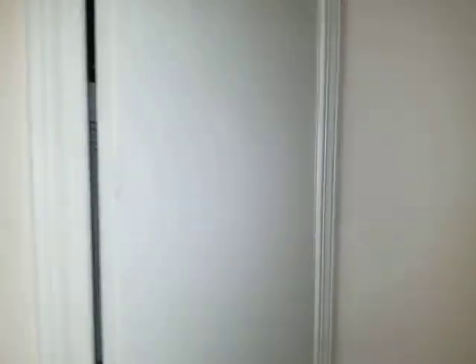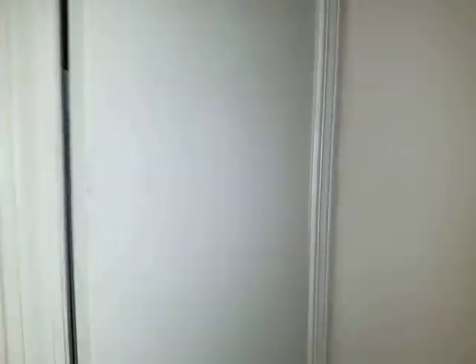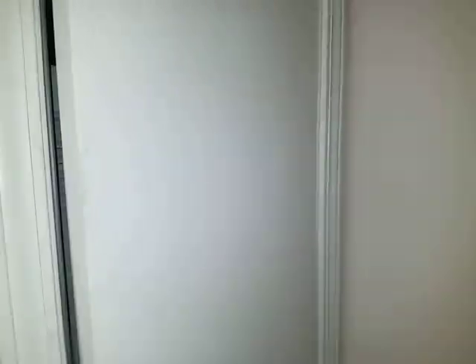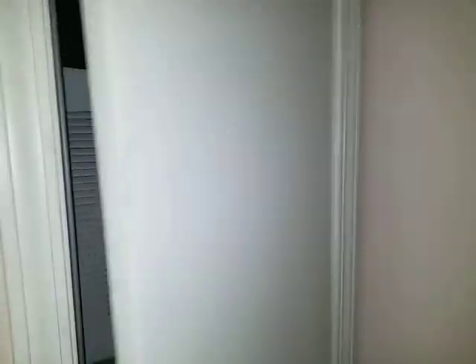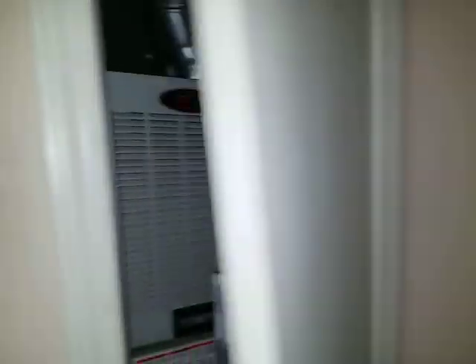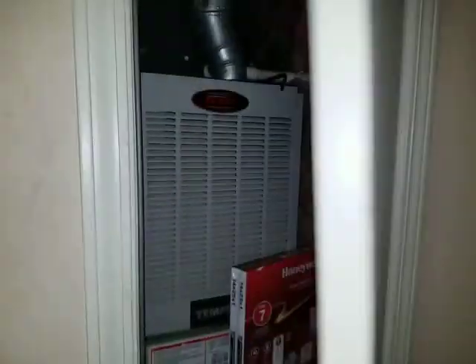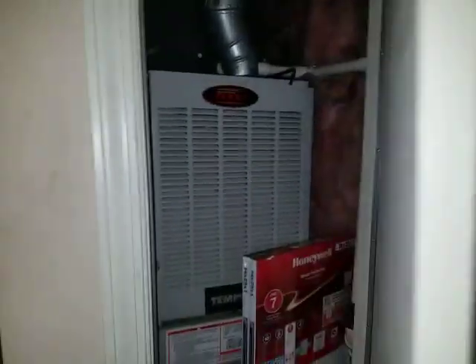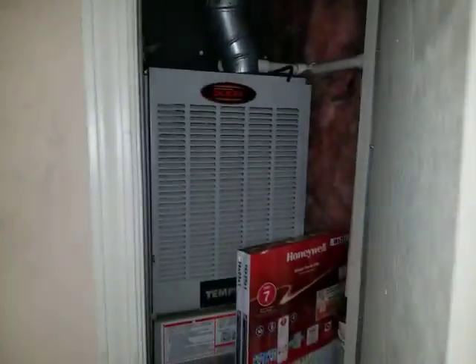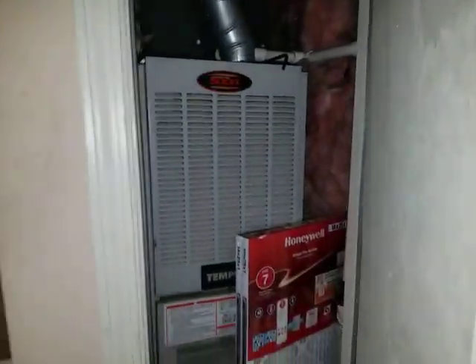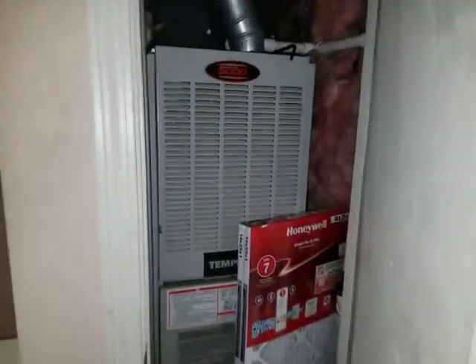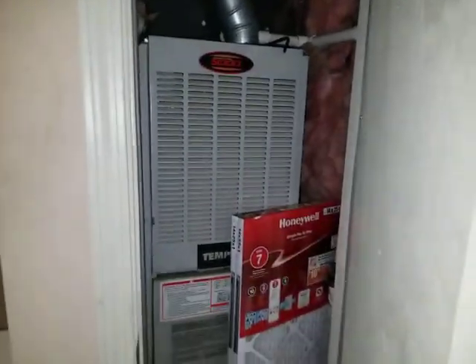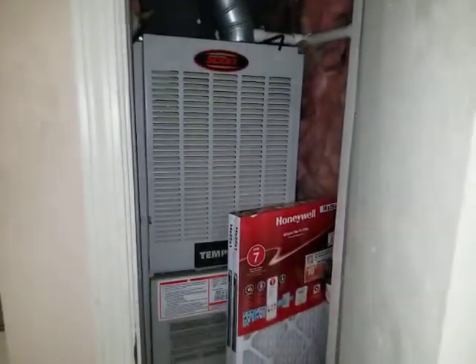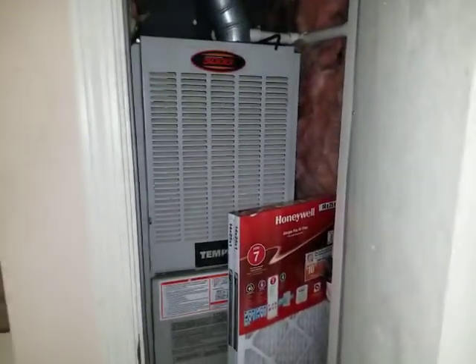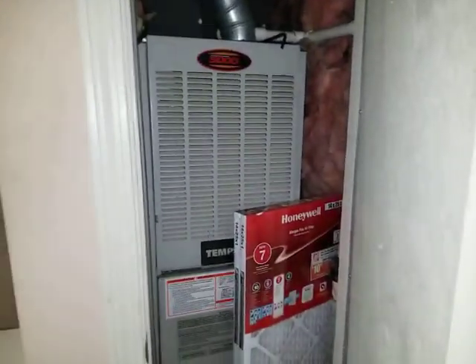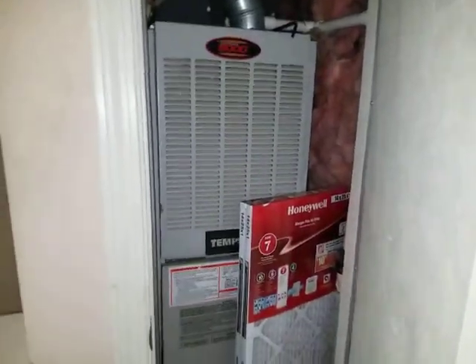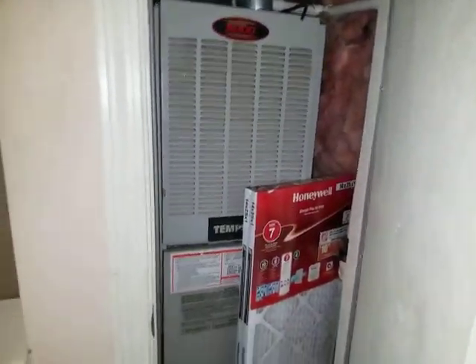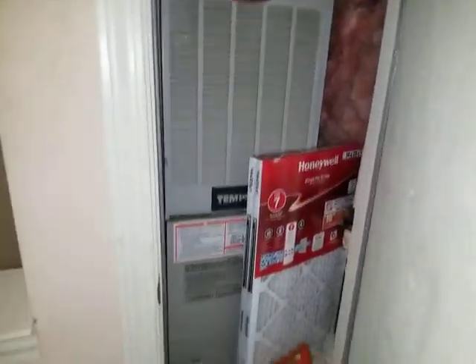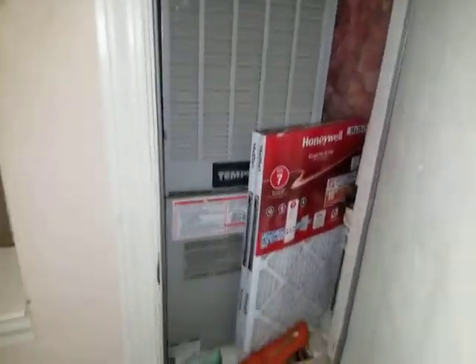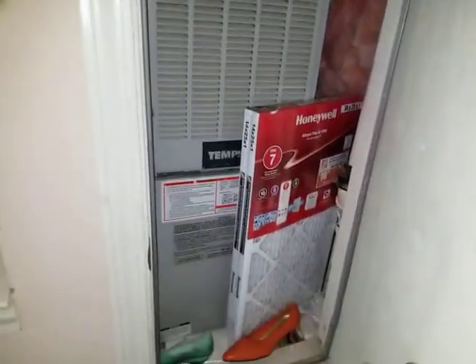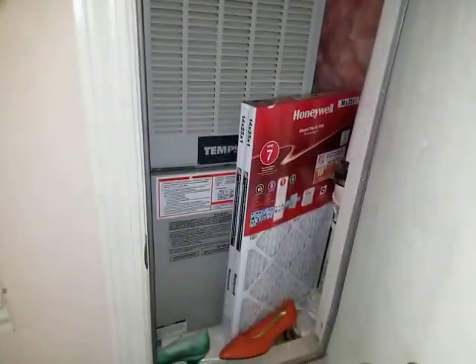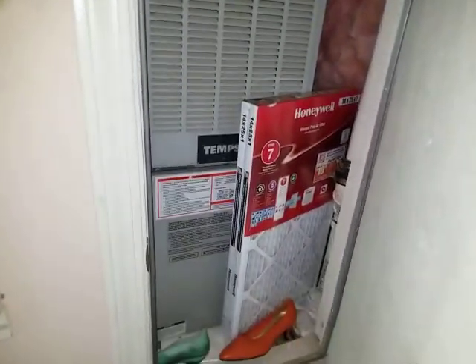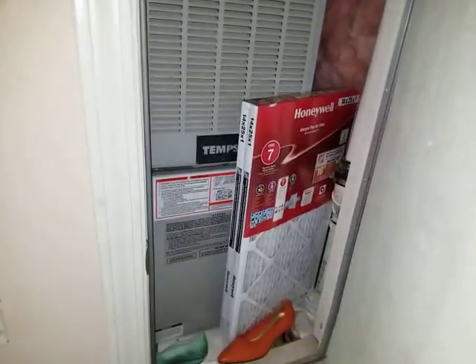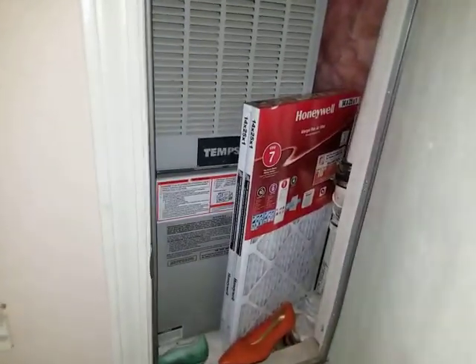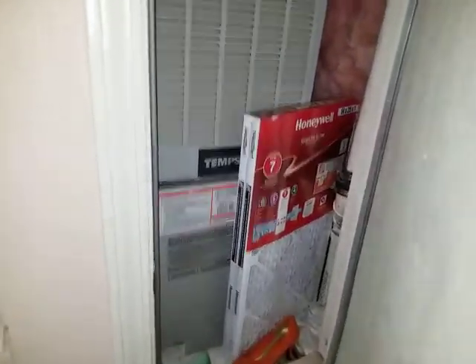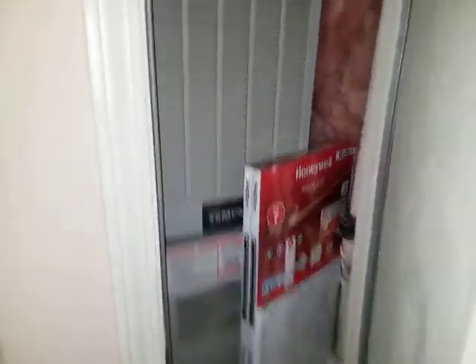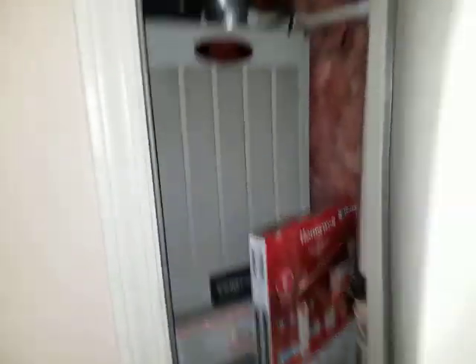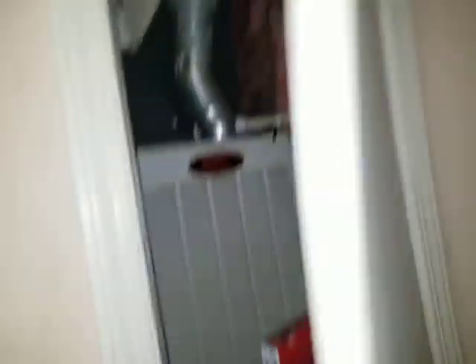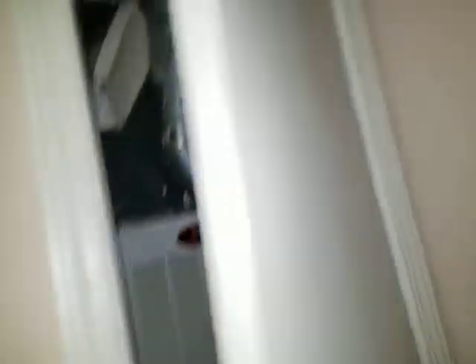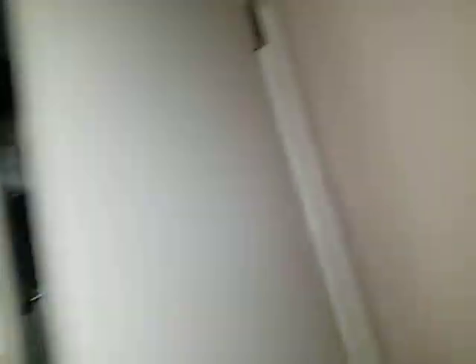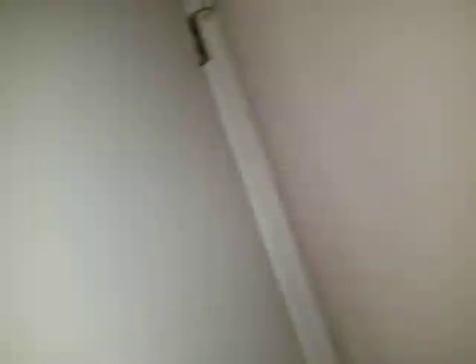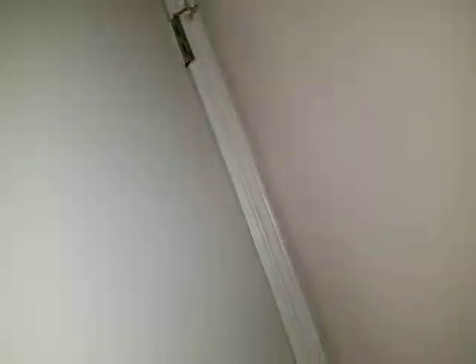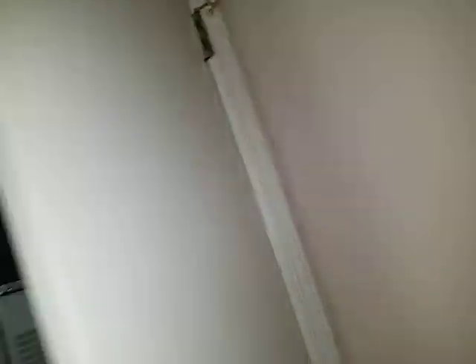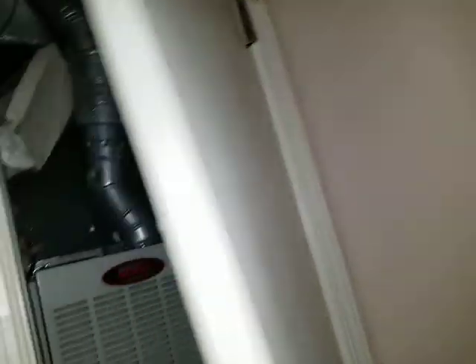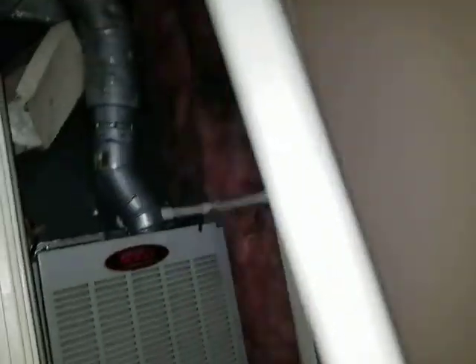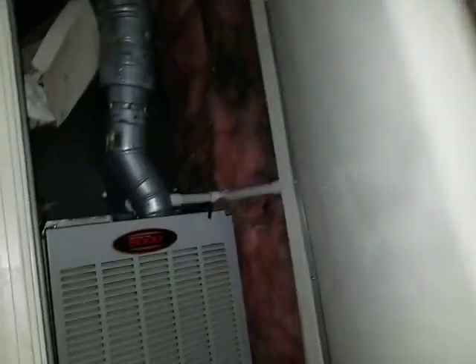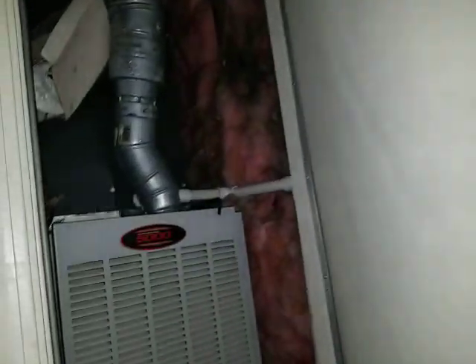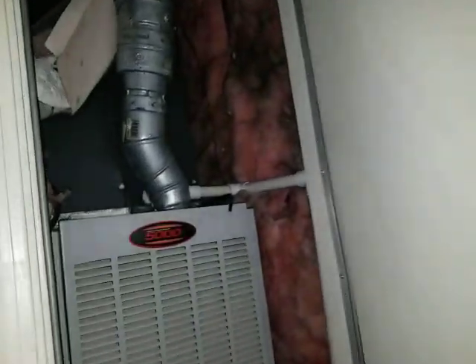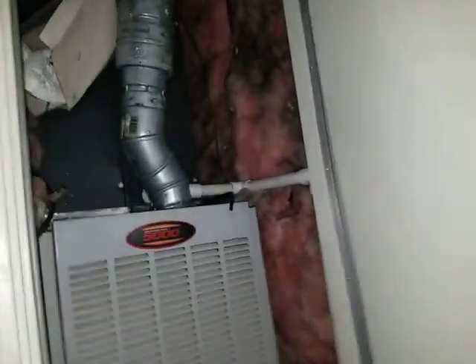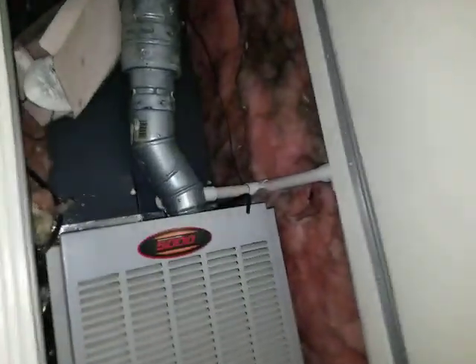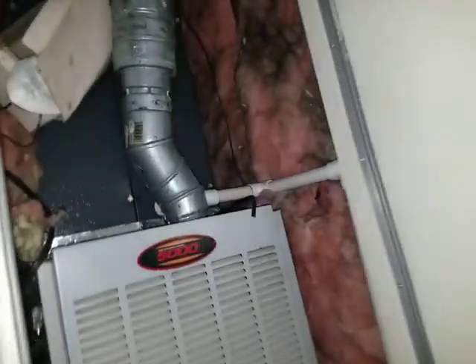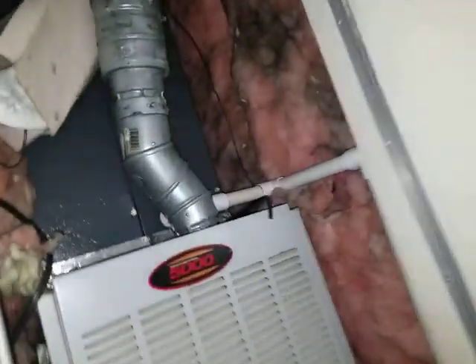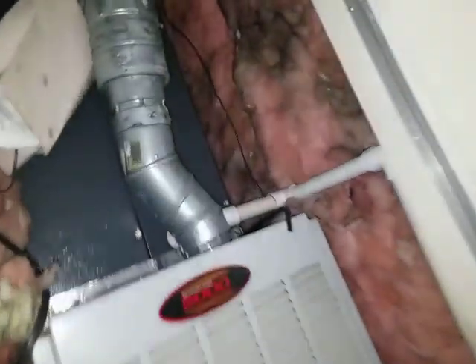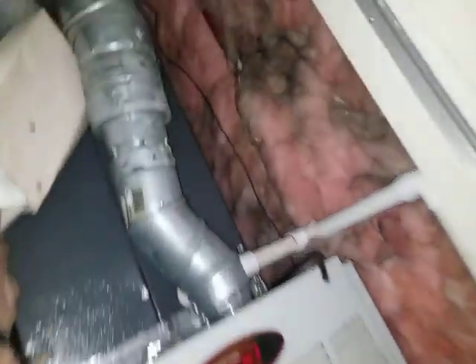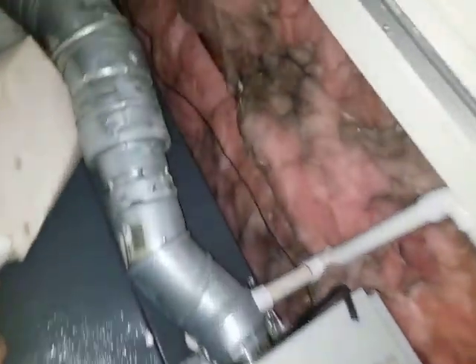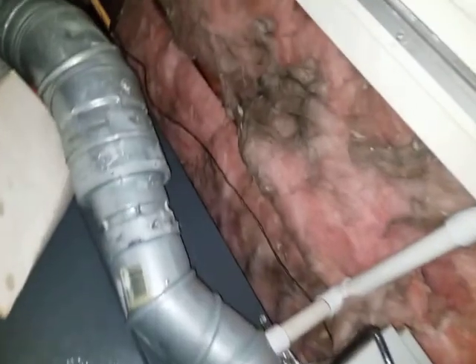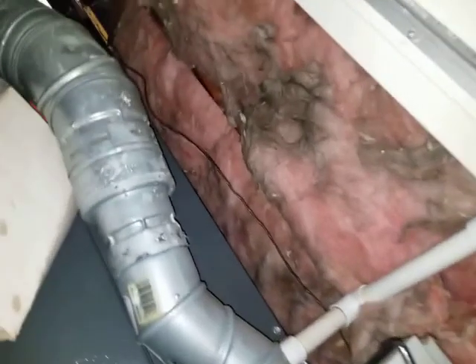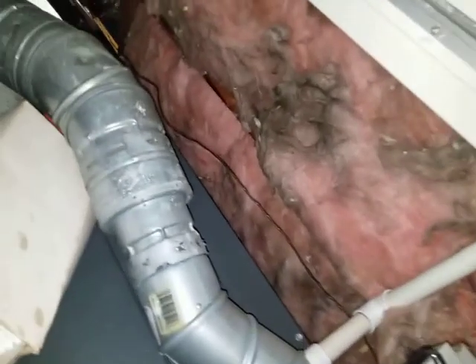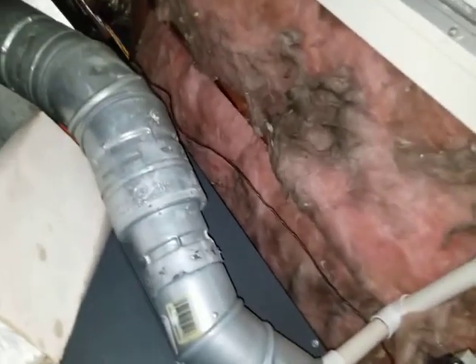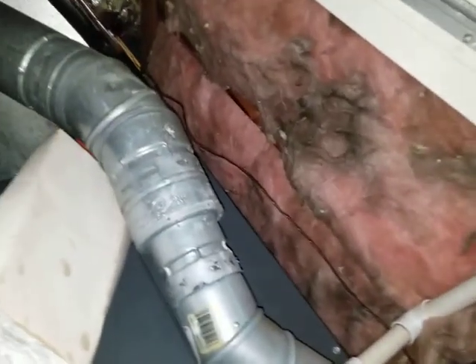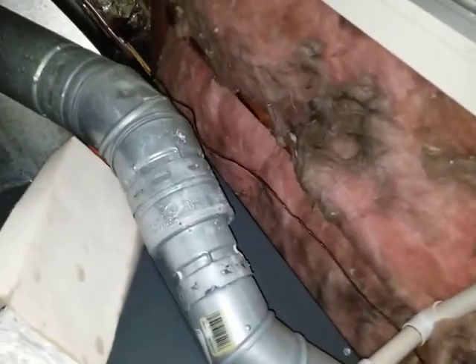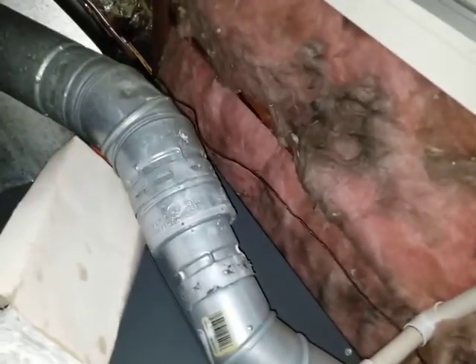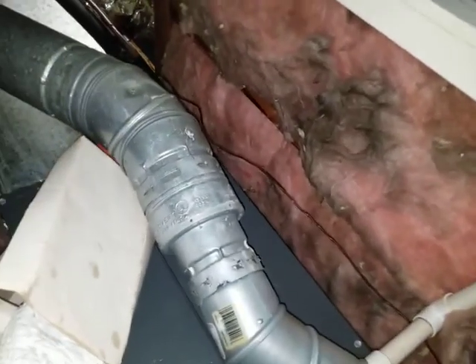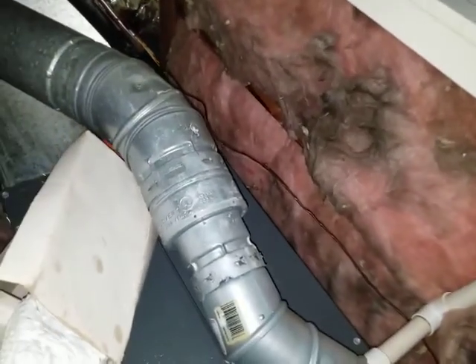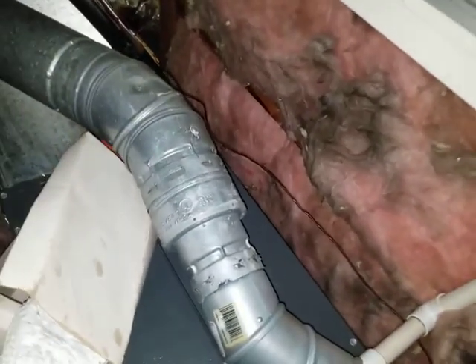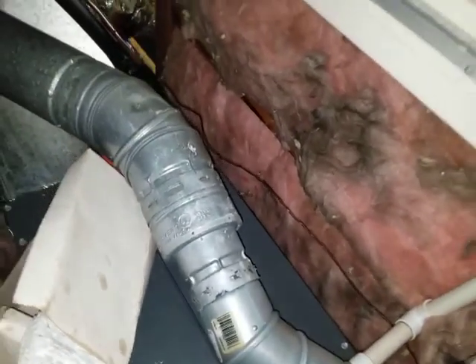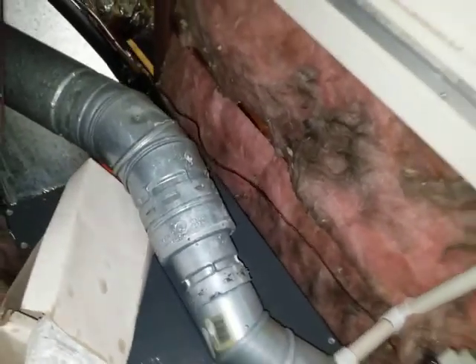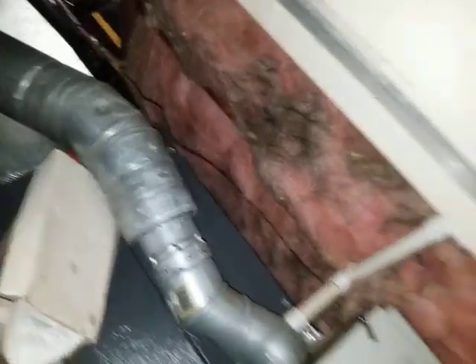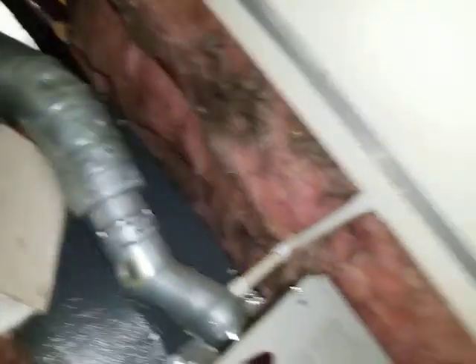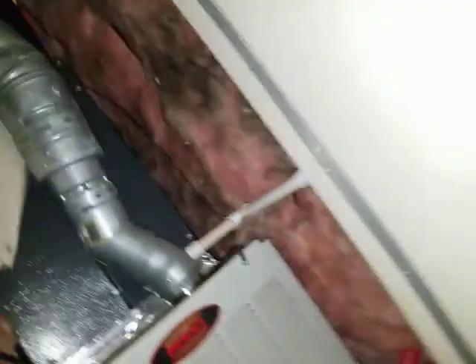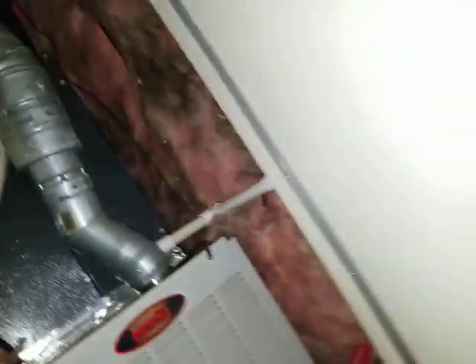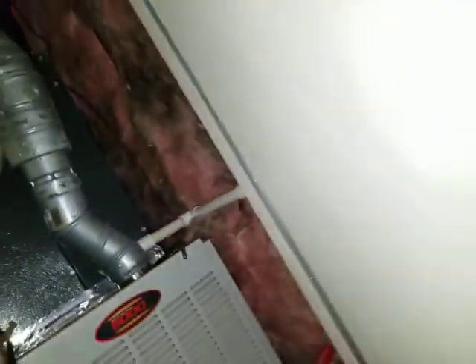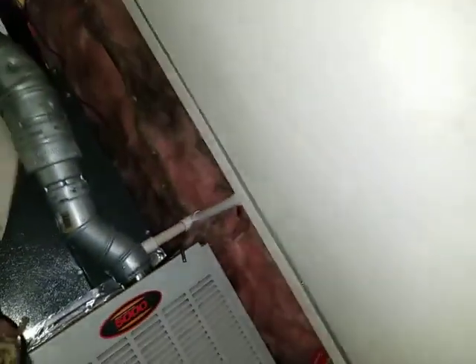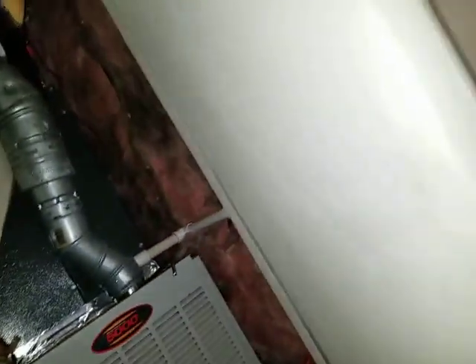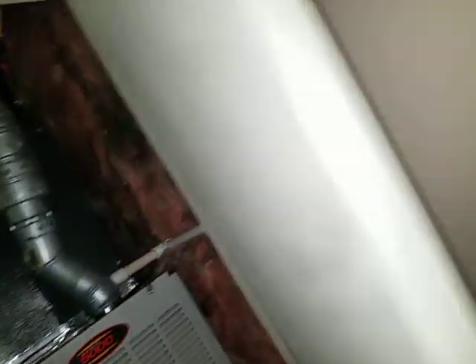Then, furnace. Oh, and some shoes. Oh, that goes up to the attic — need something done there.